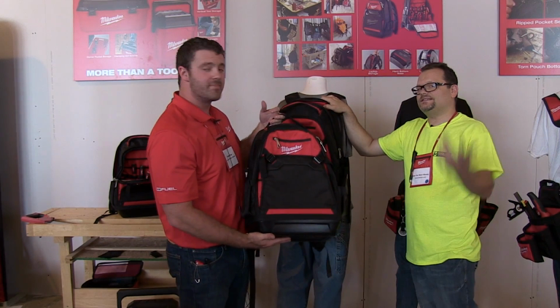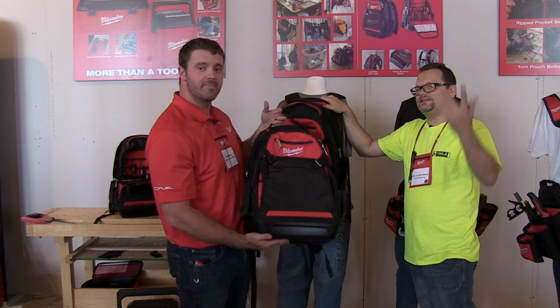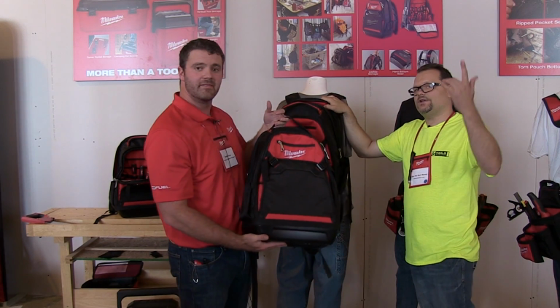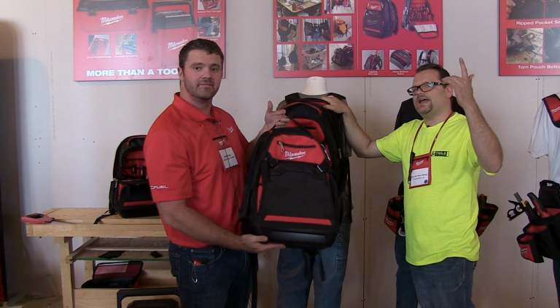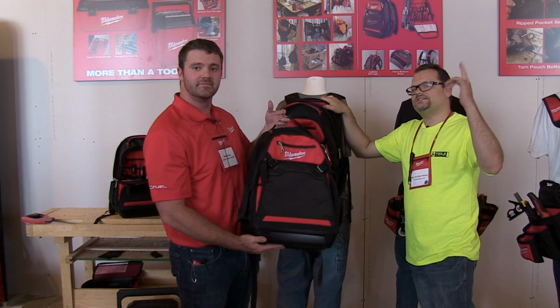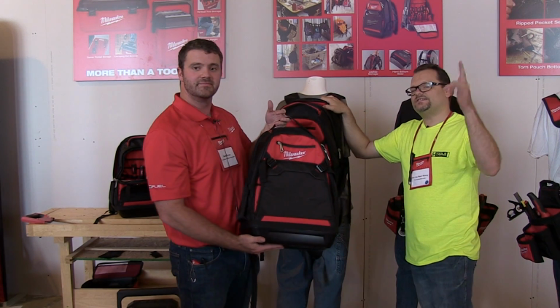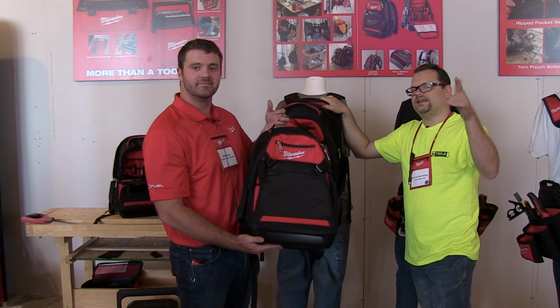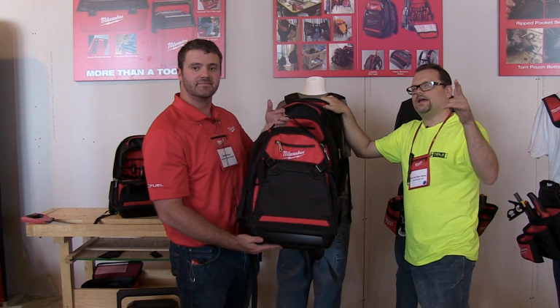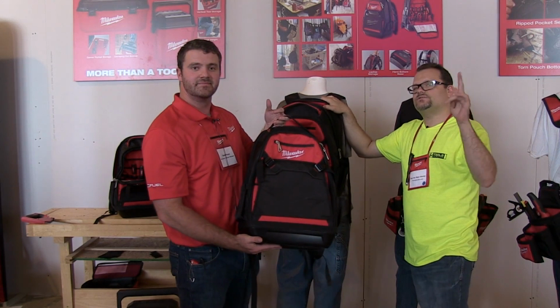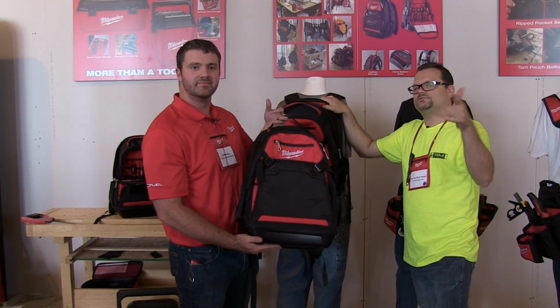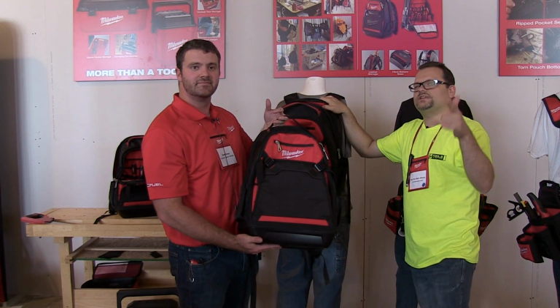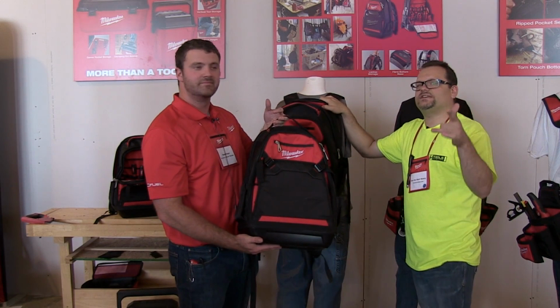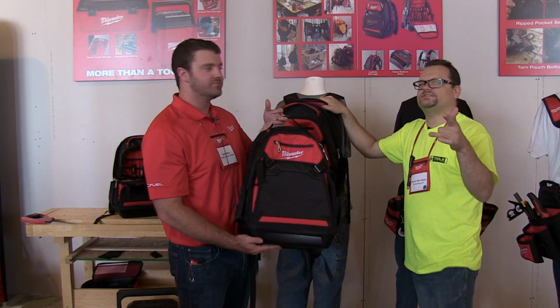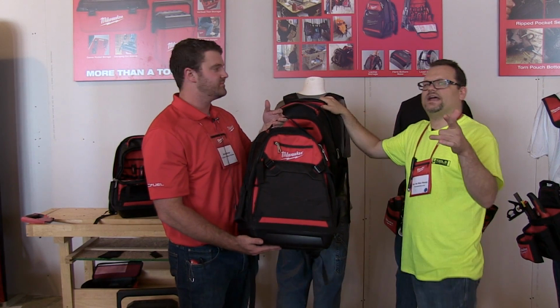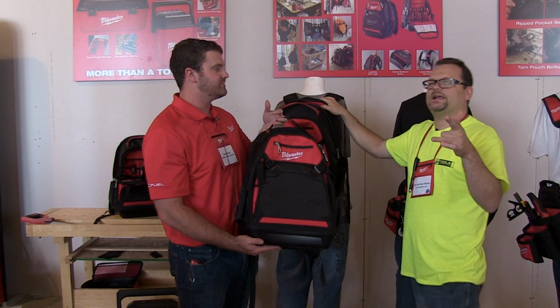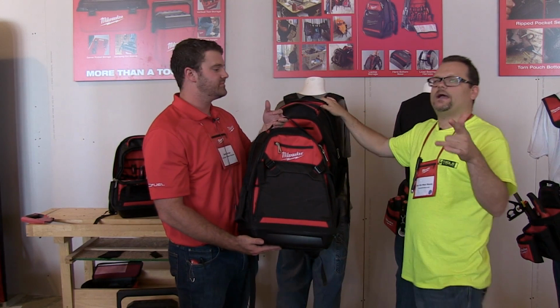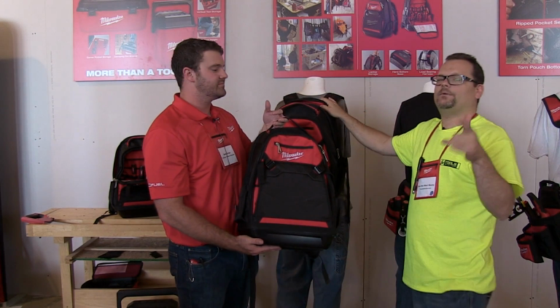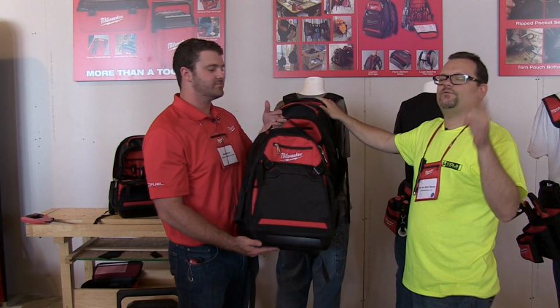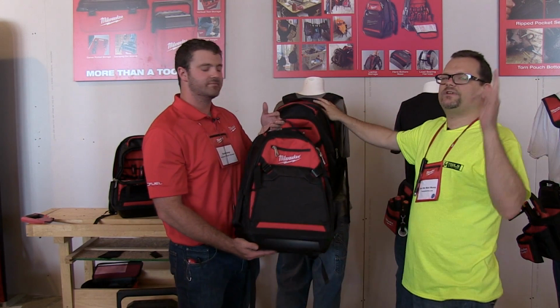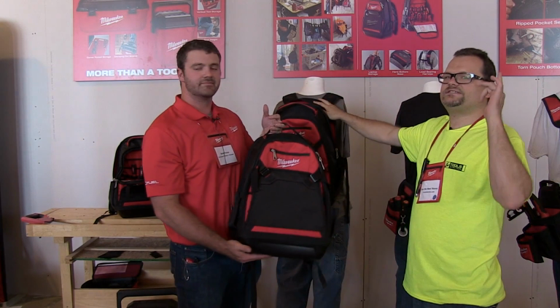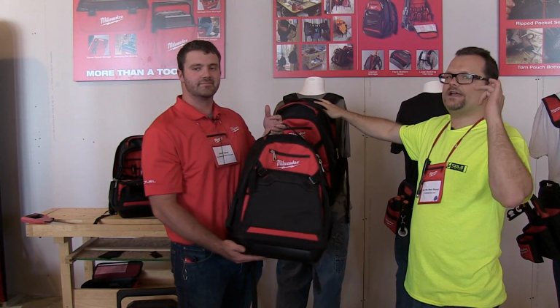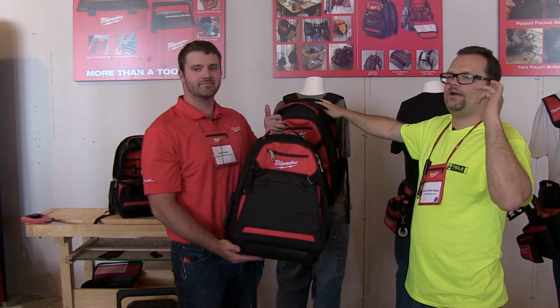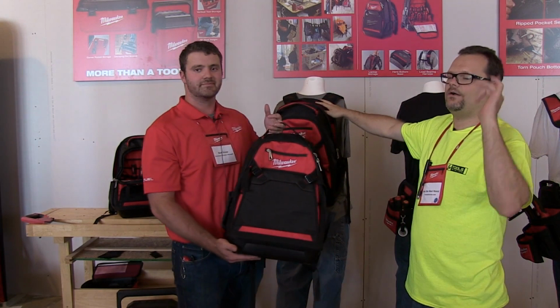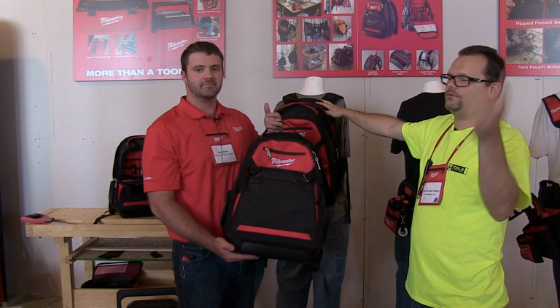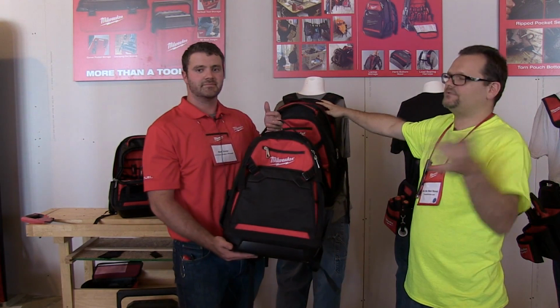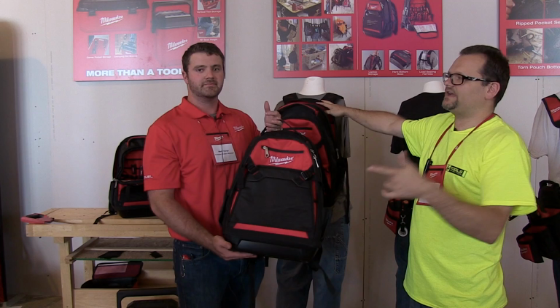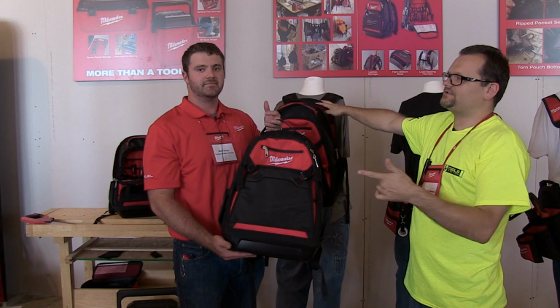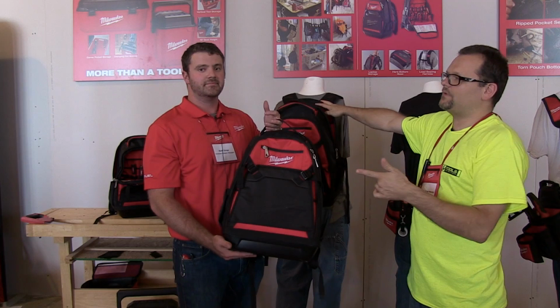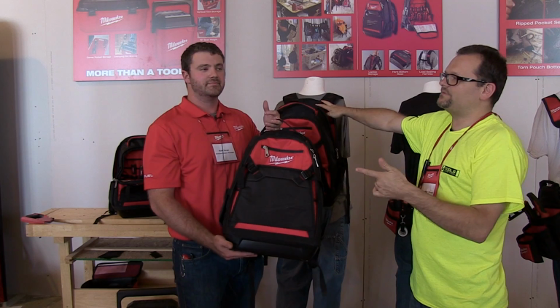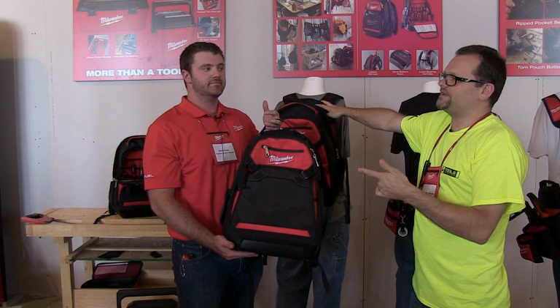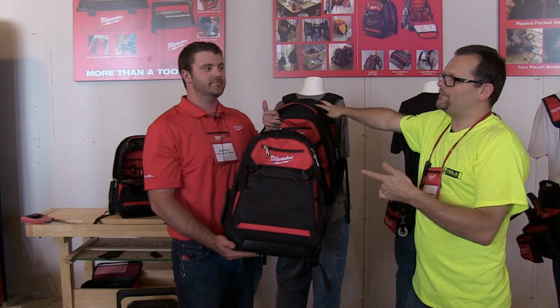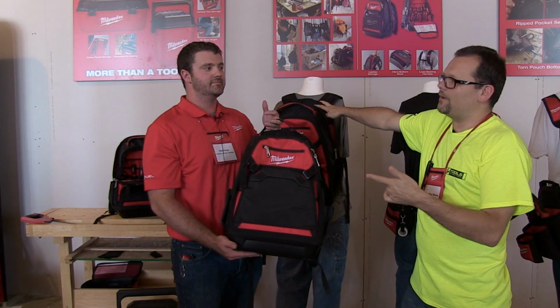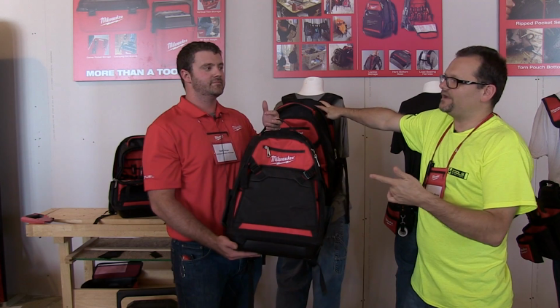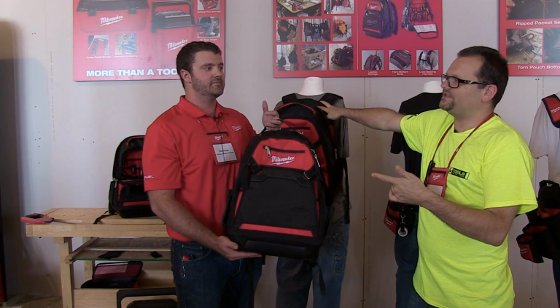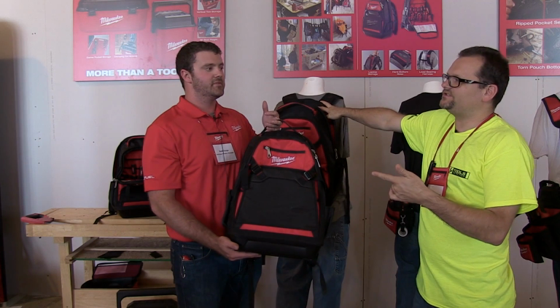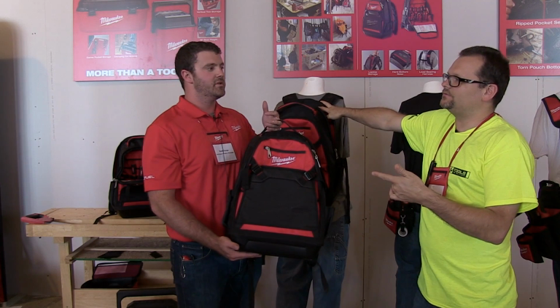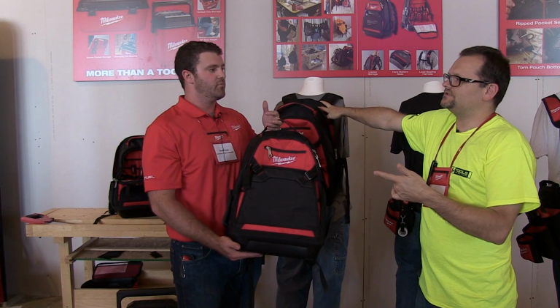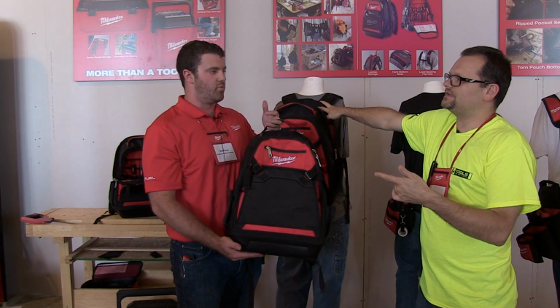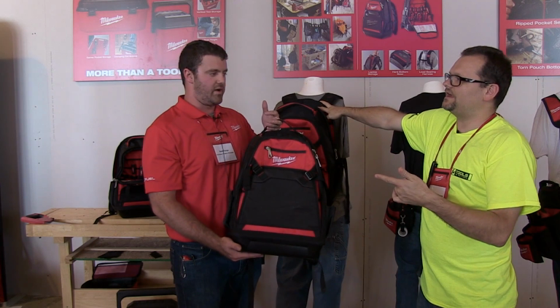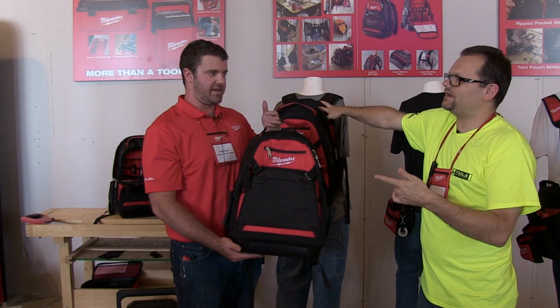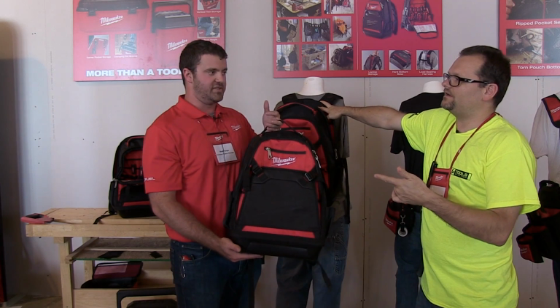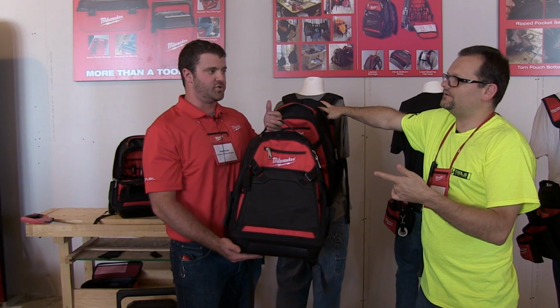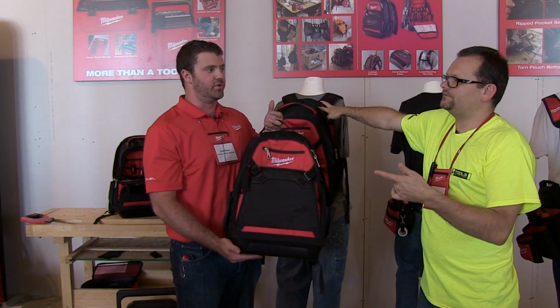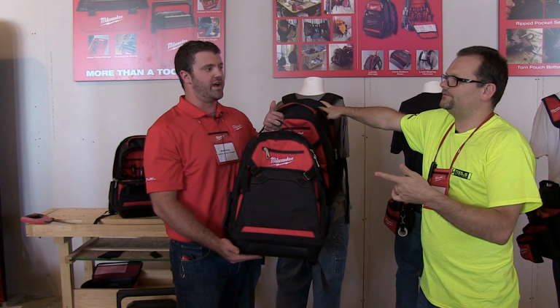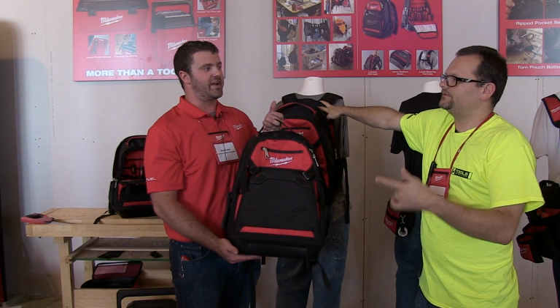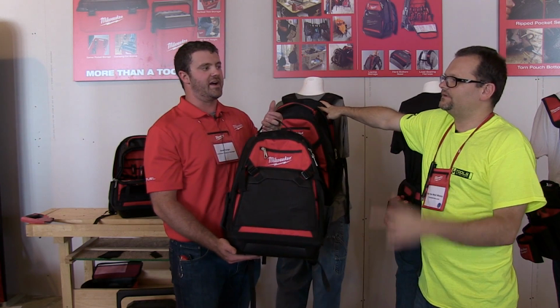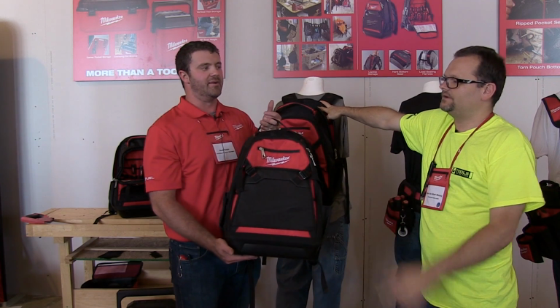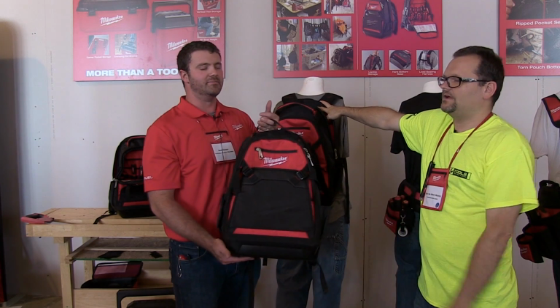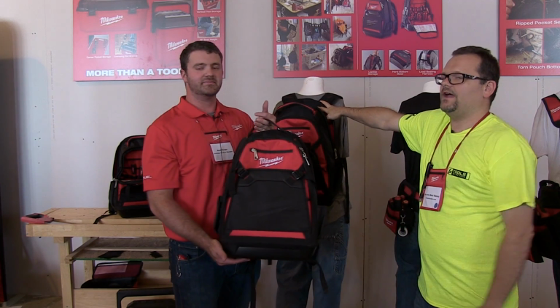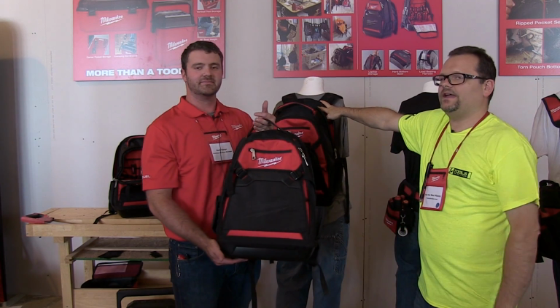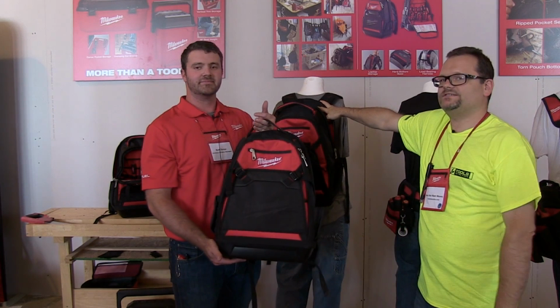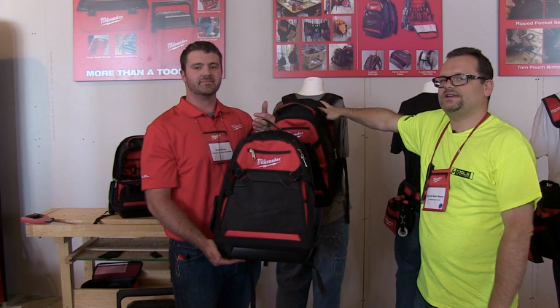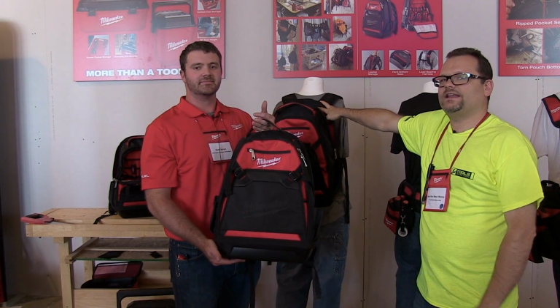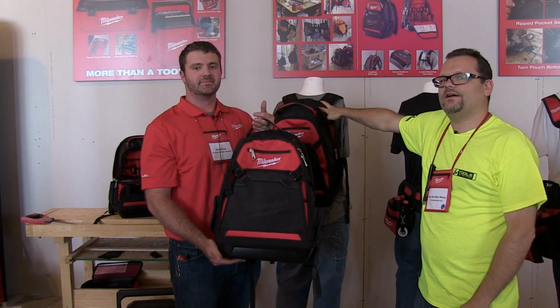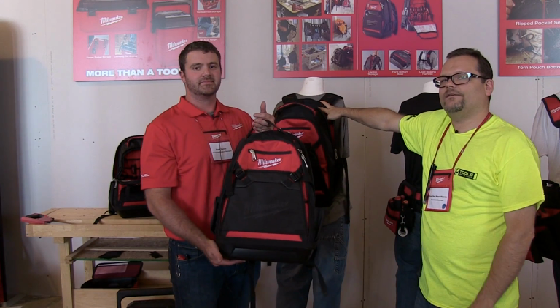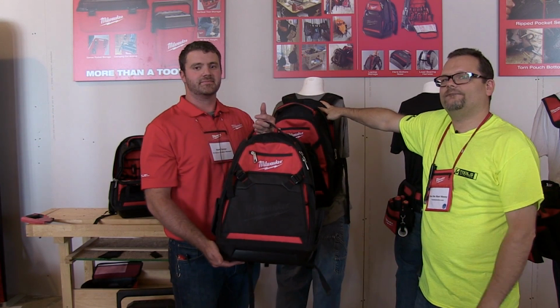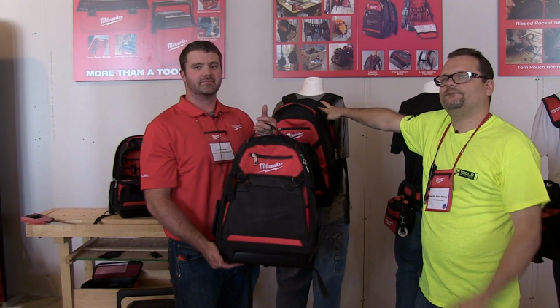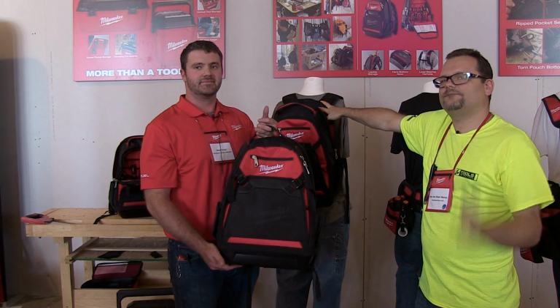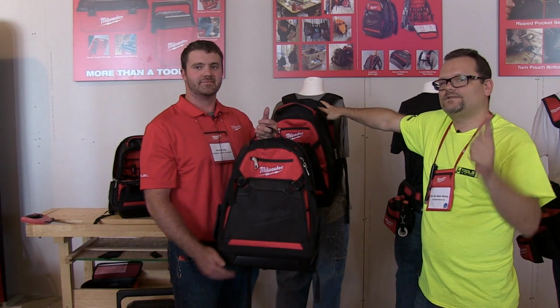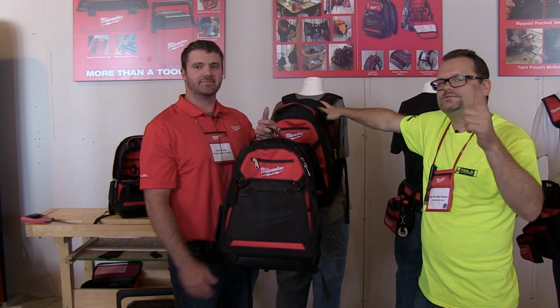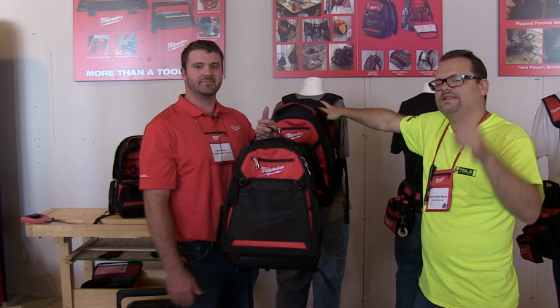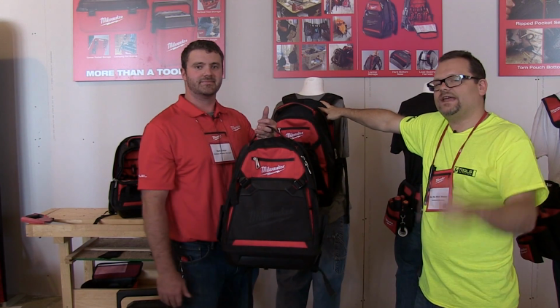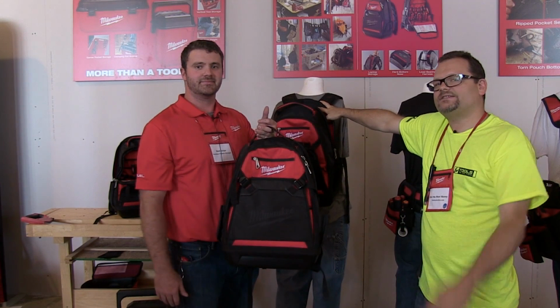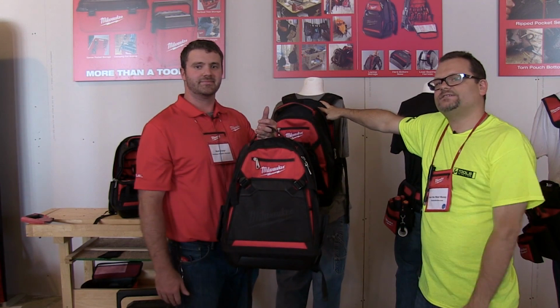All right, that's it you guys. Check it out at ToolsInAction.com. Don't forget to check out MilwaukeeTools.com.